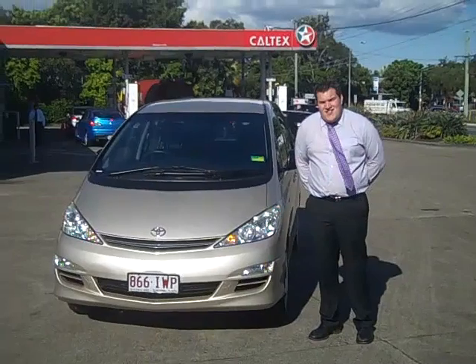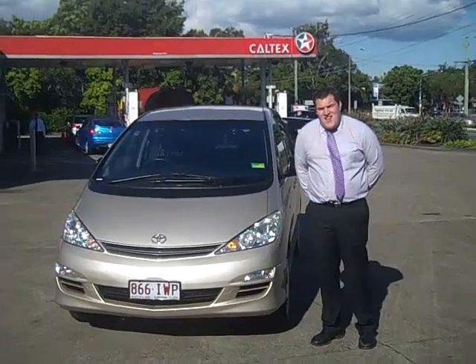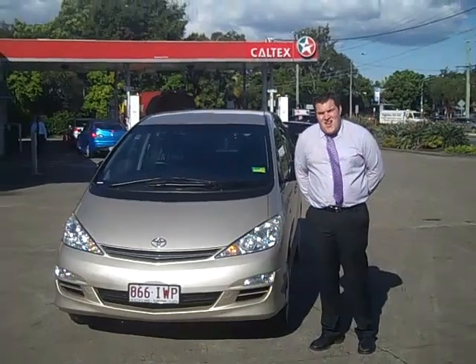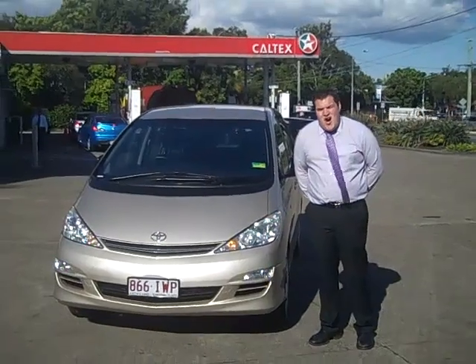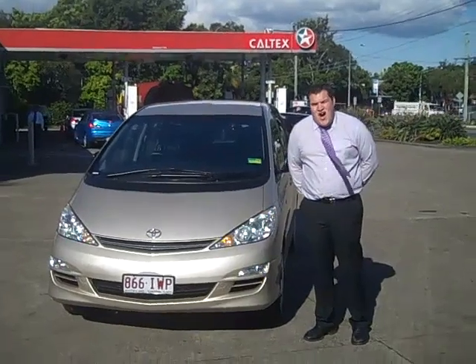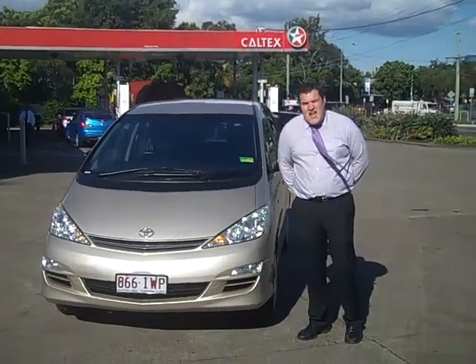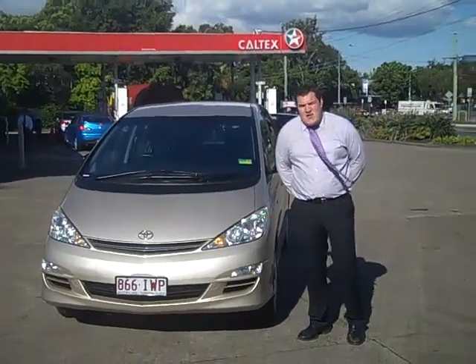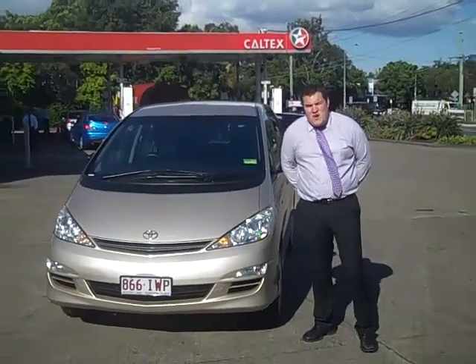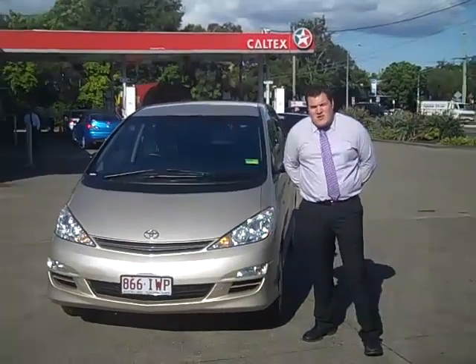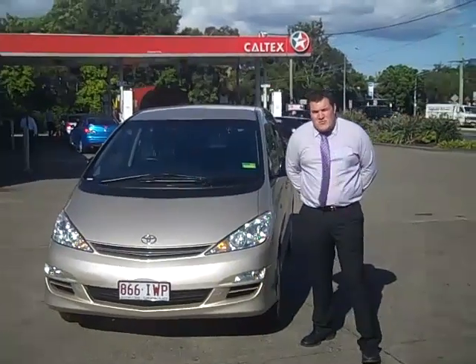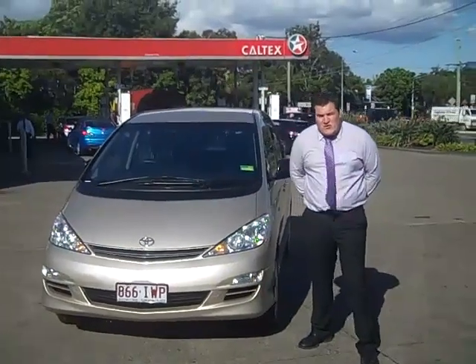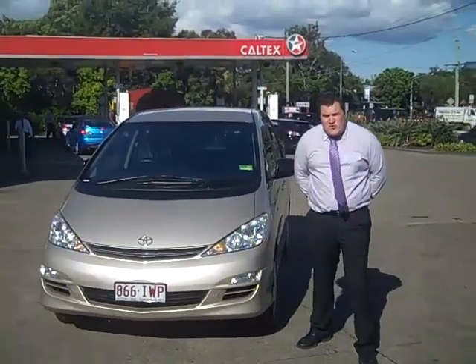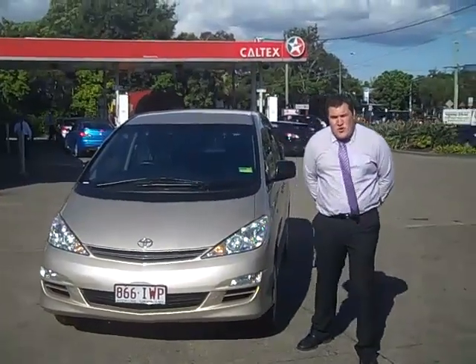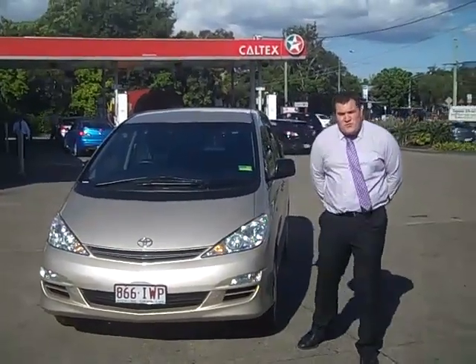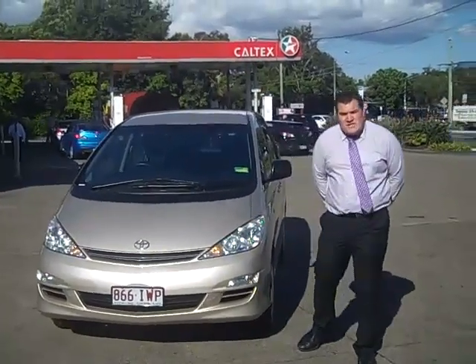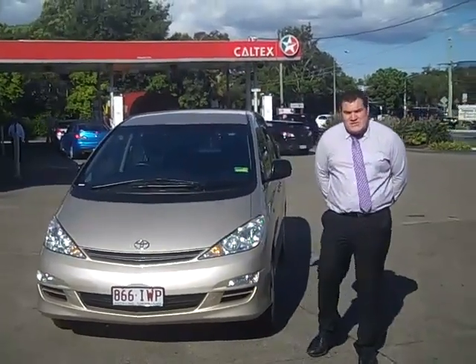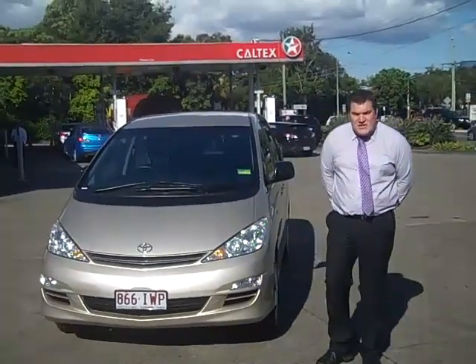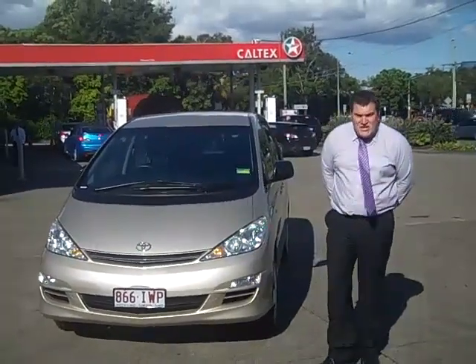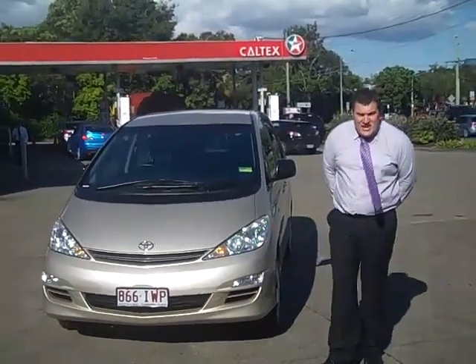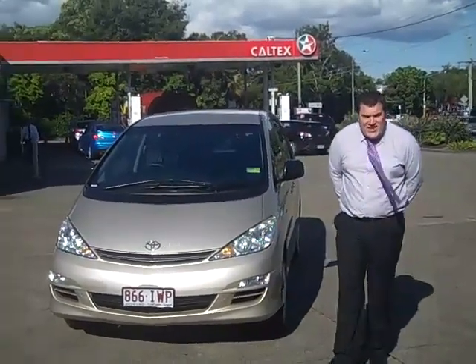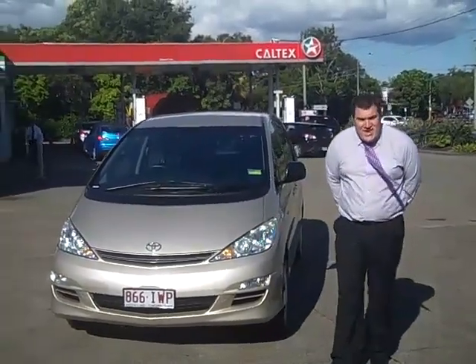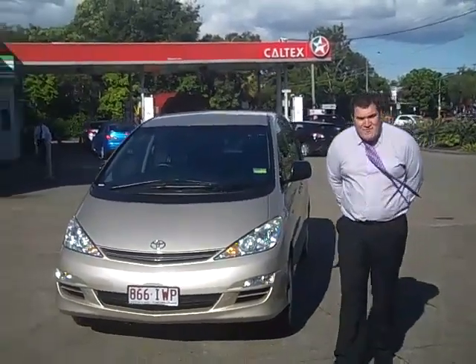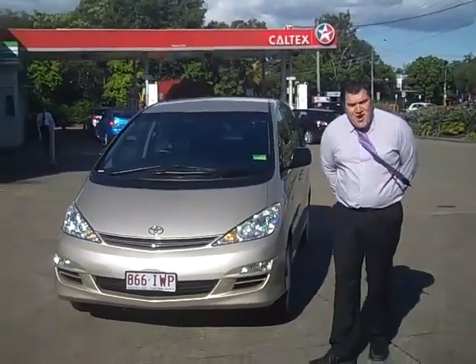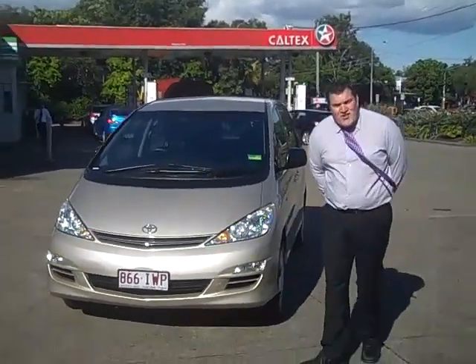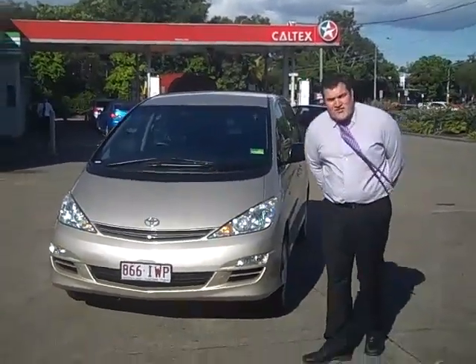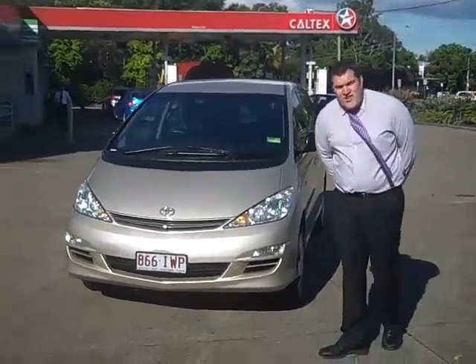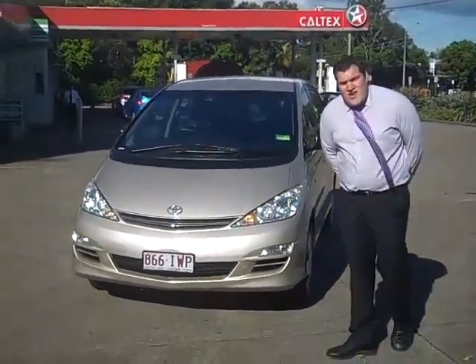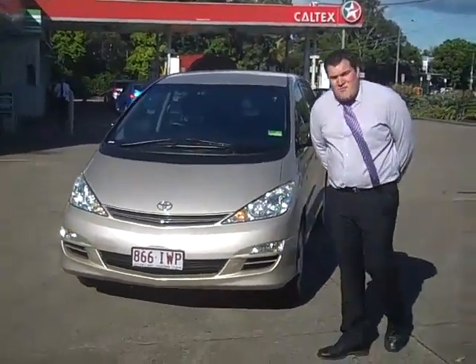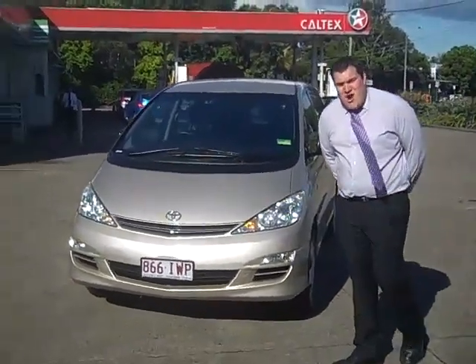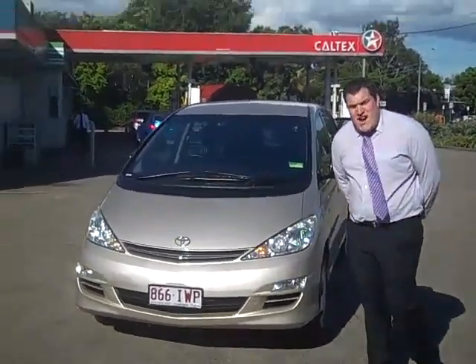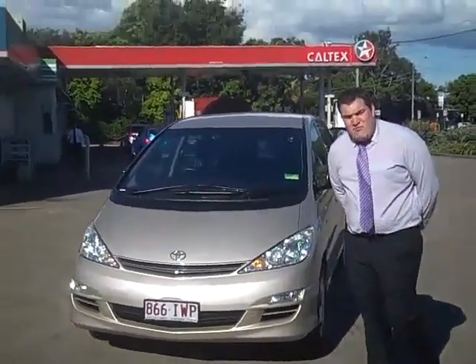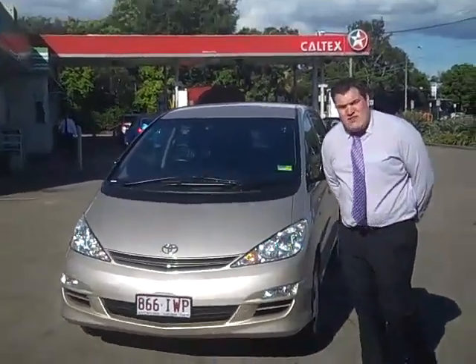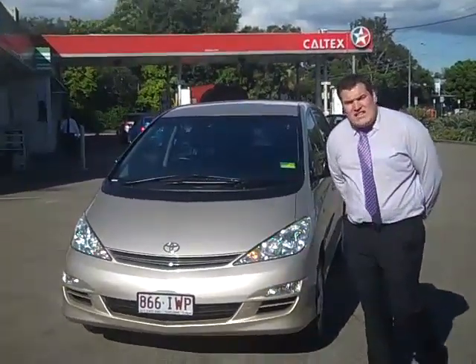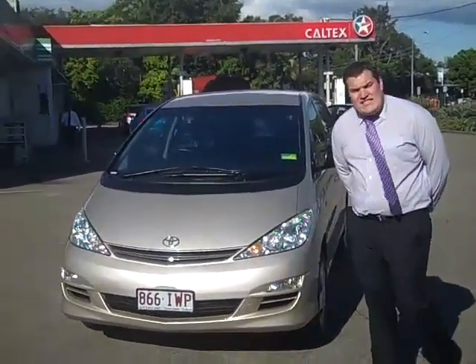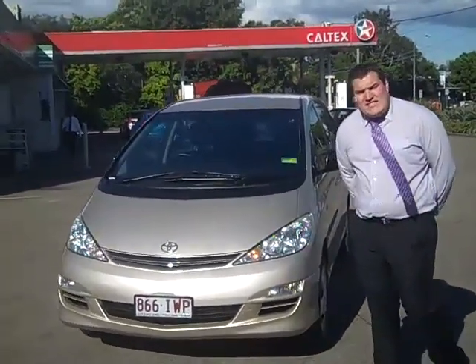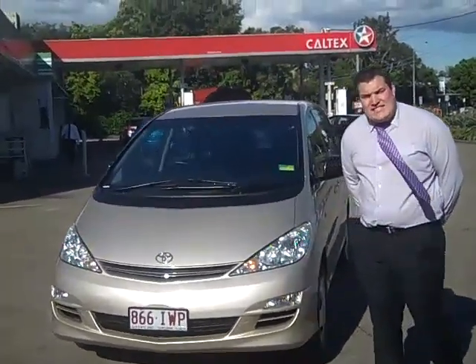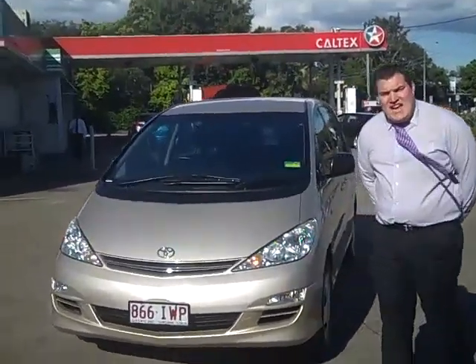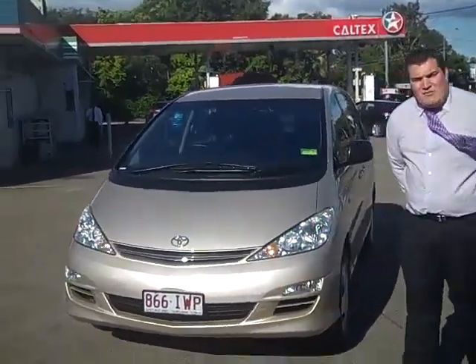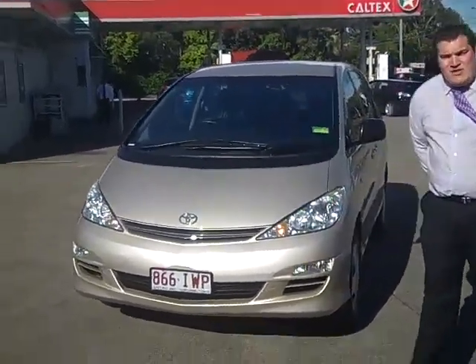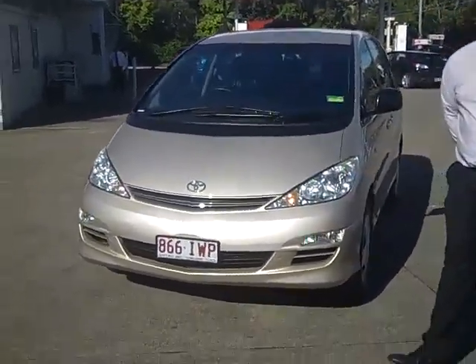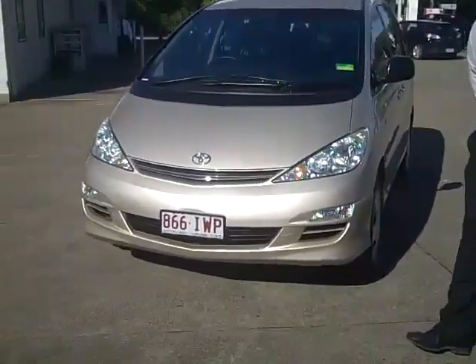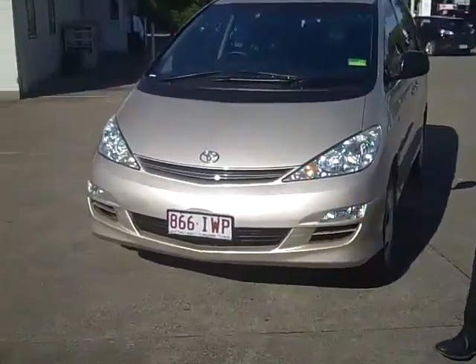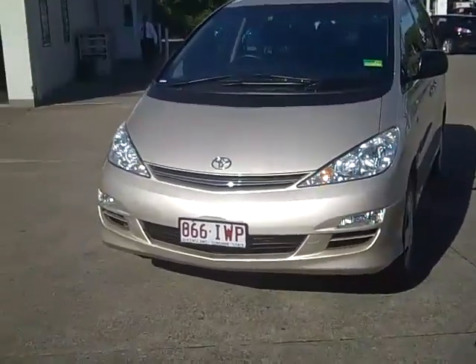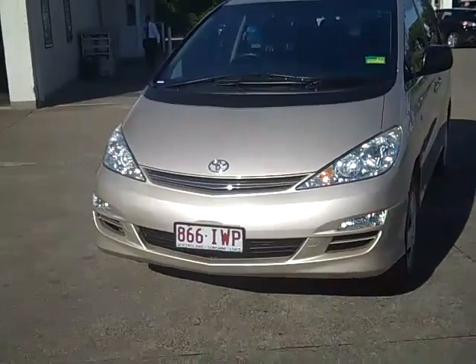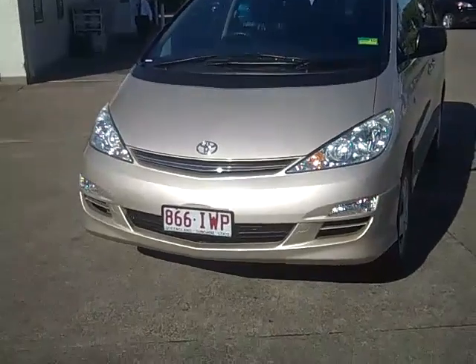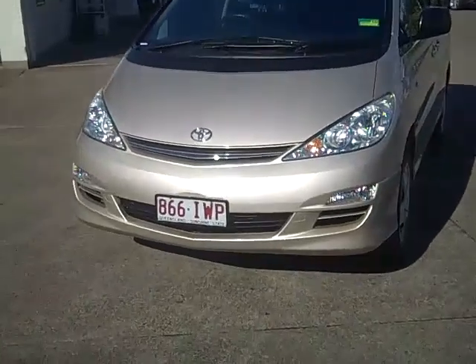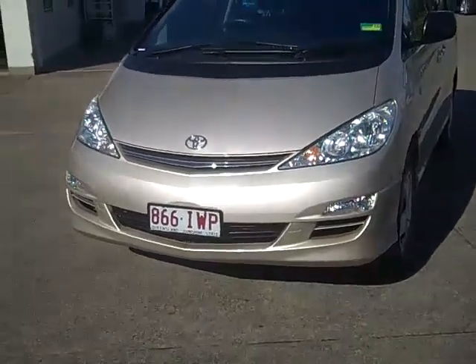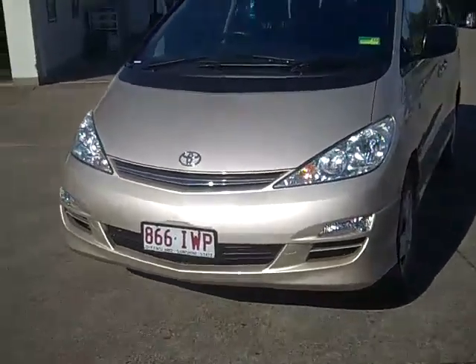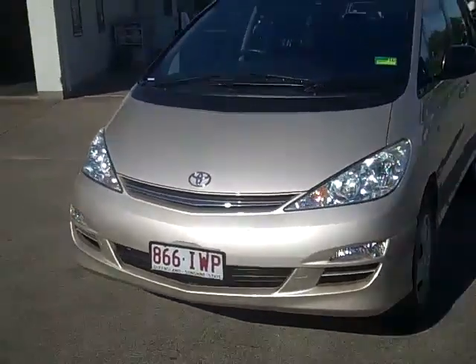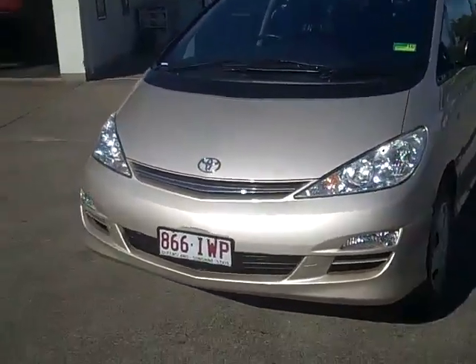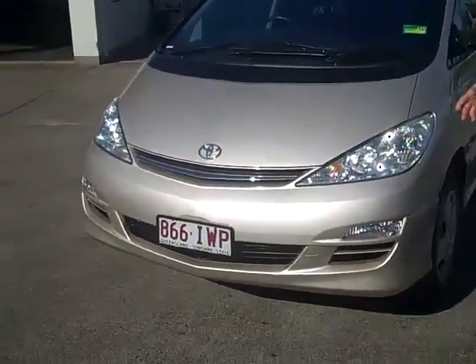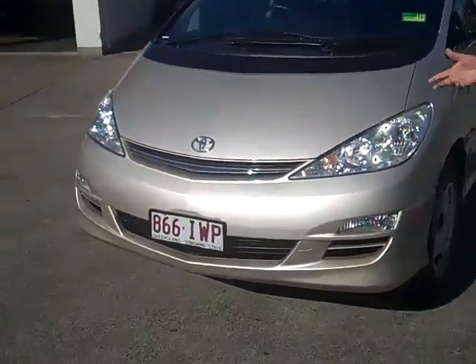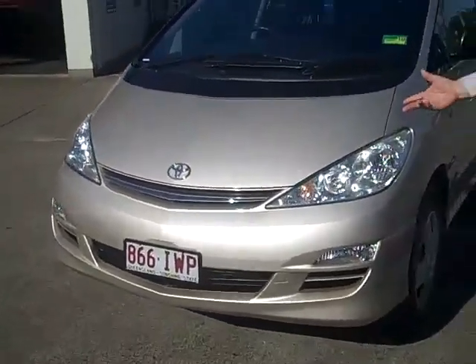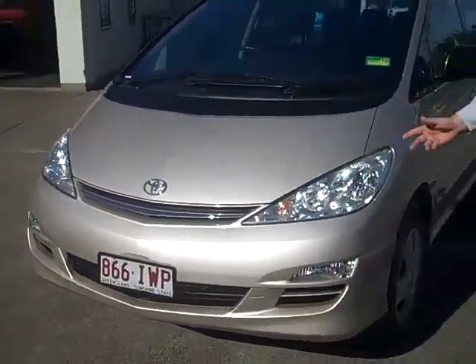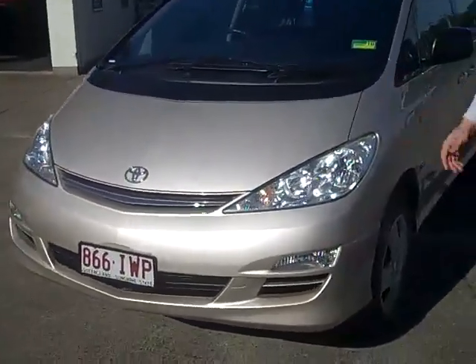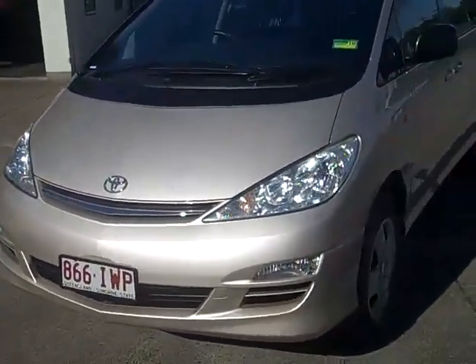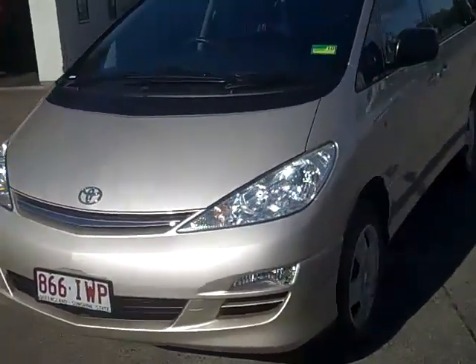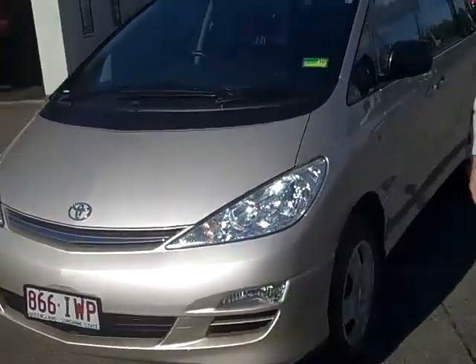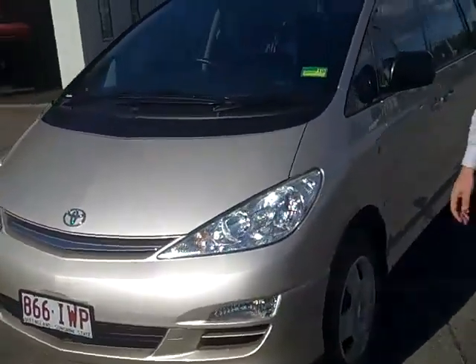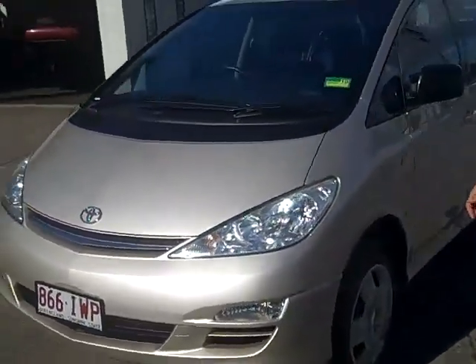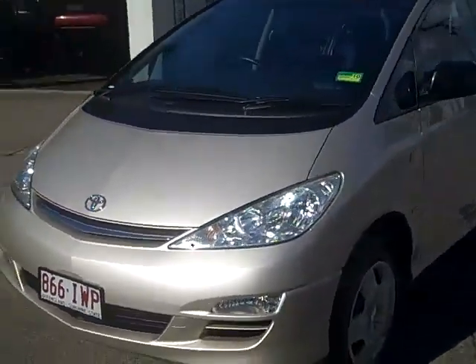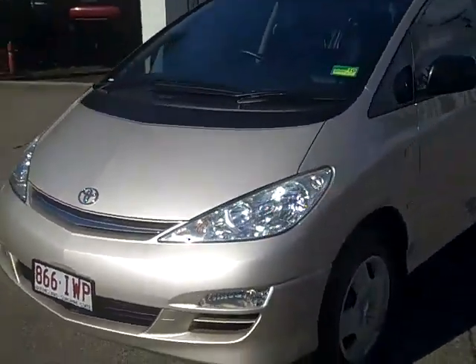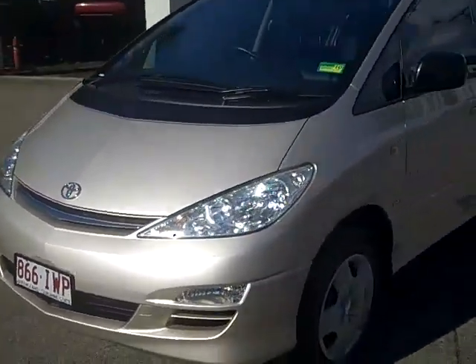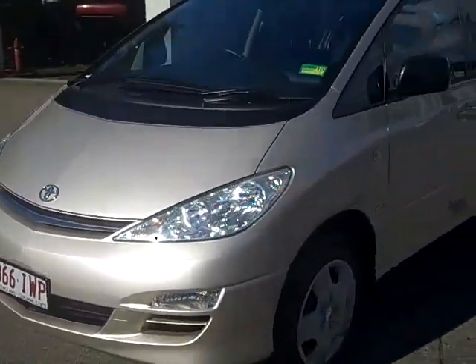Hi and welcome to Tiwong Mitsubishi and Kia Motors. My name is Ashley and today I'm going to show you the 2005 Toyota Tarago.